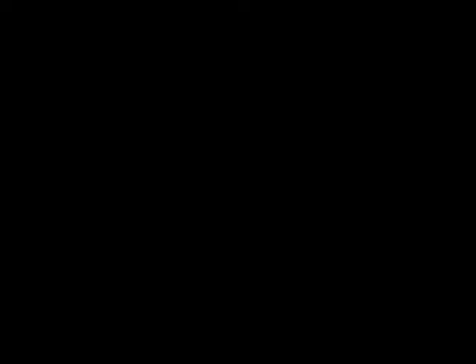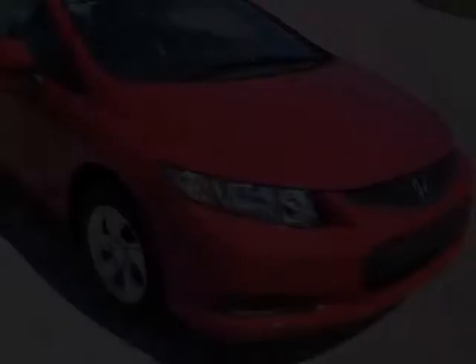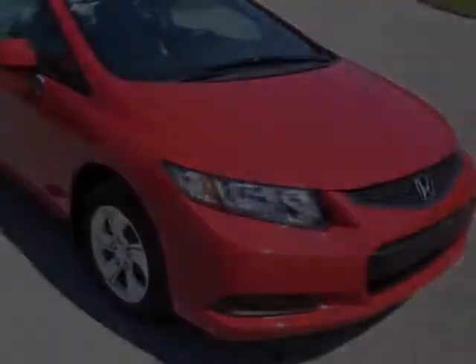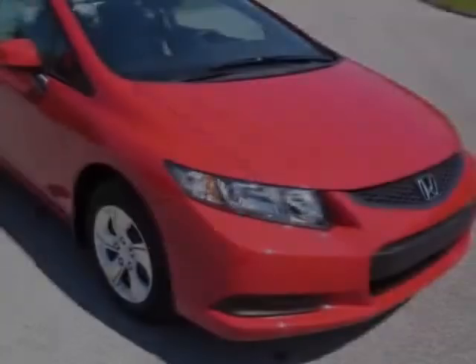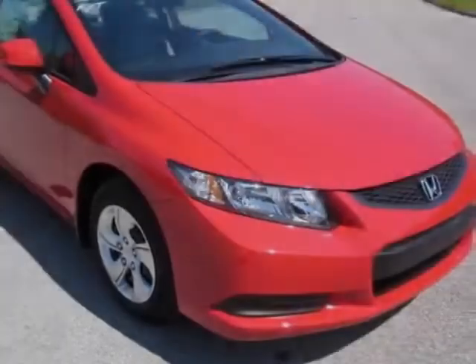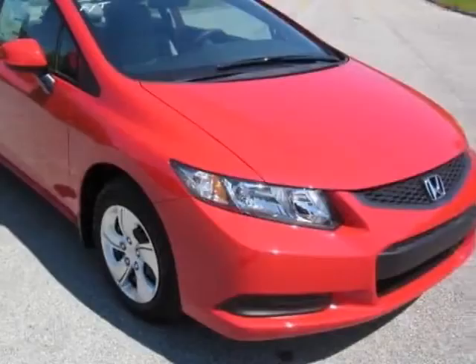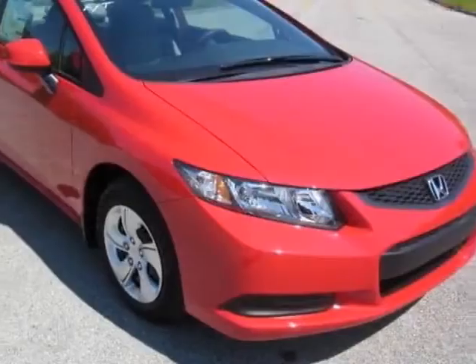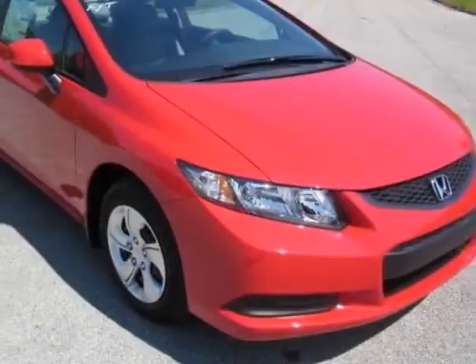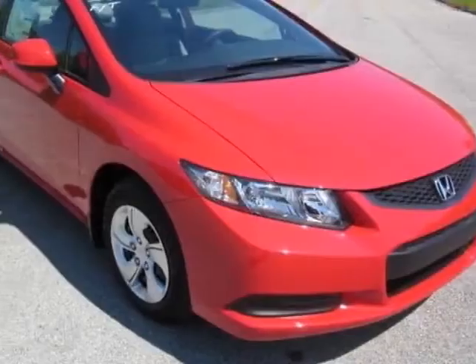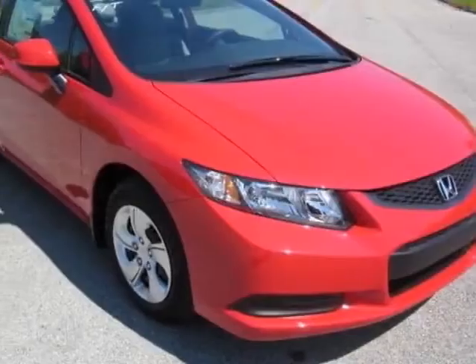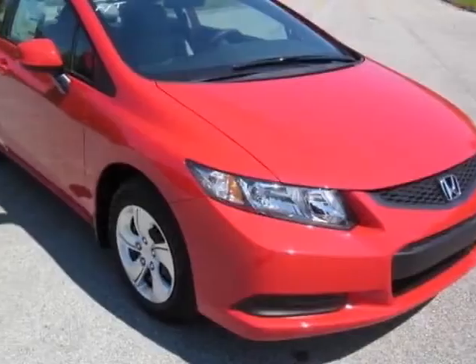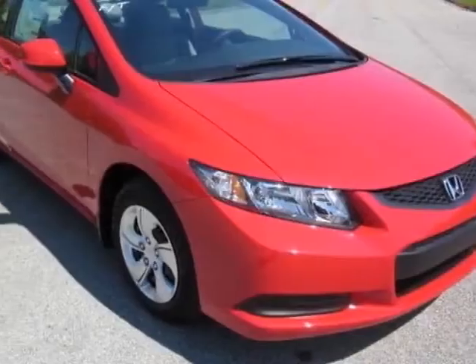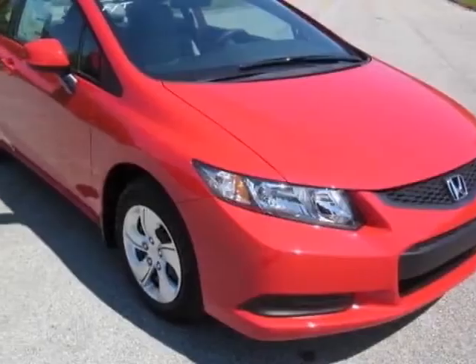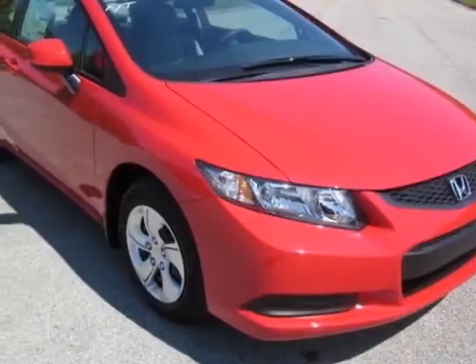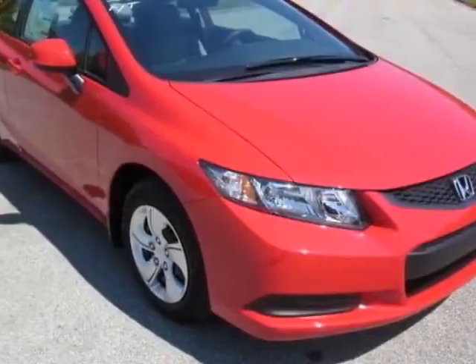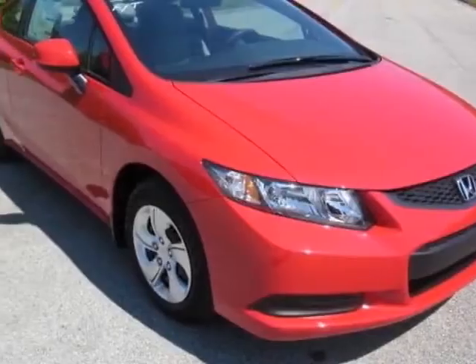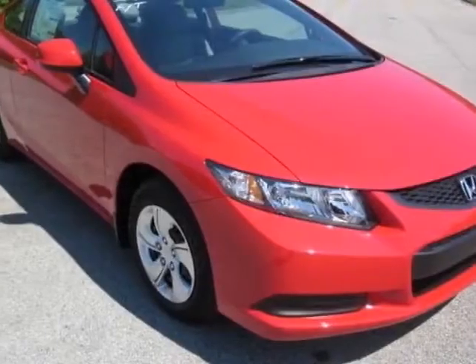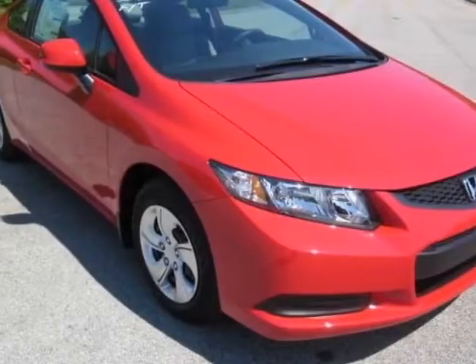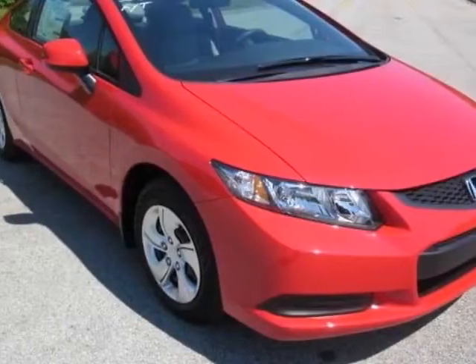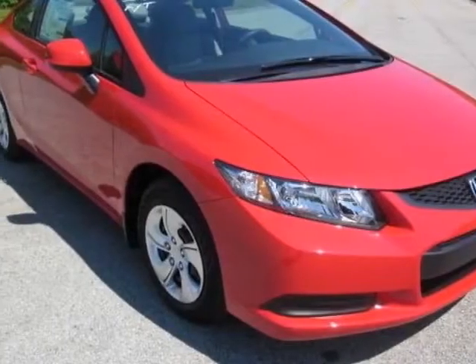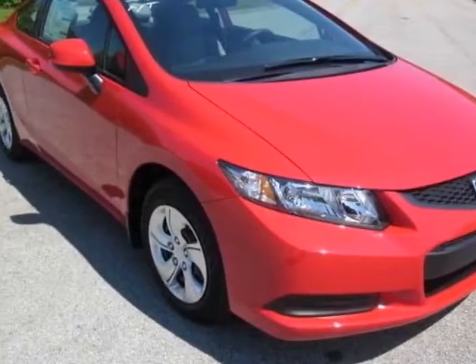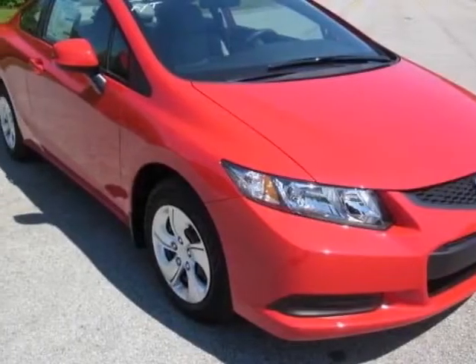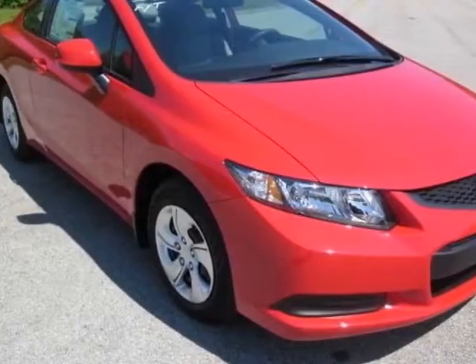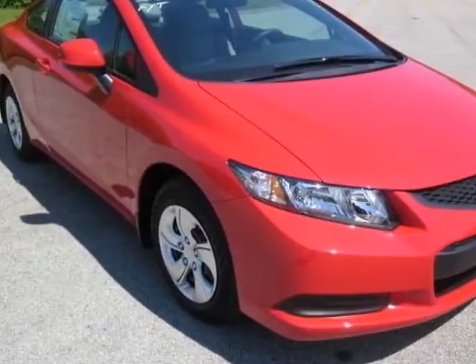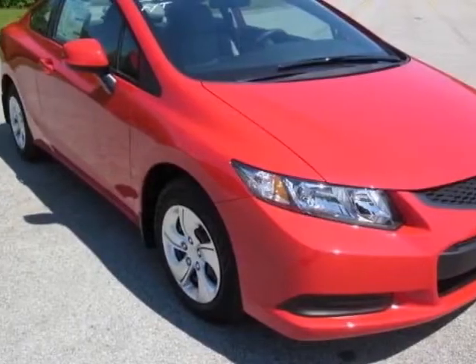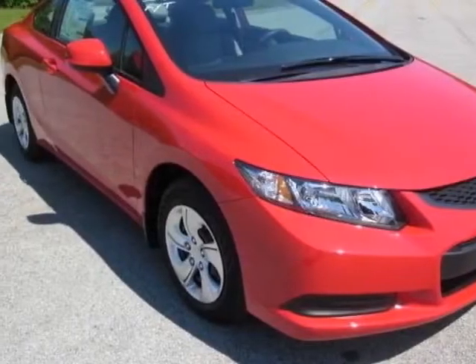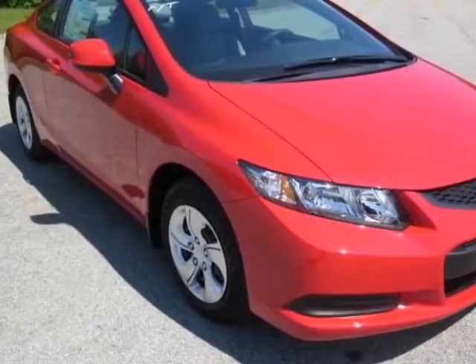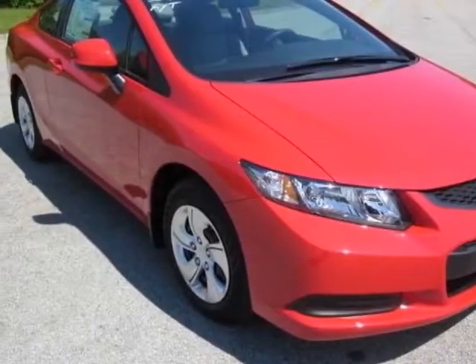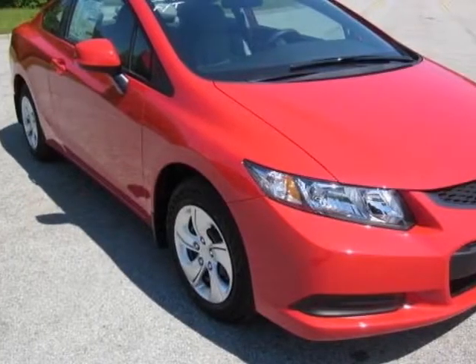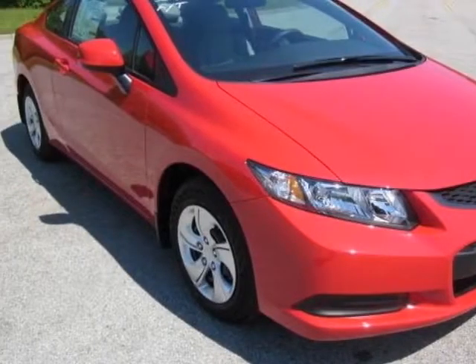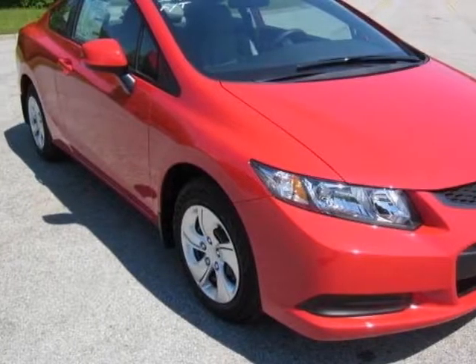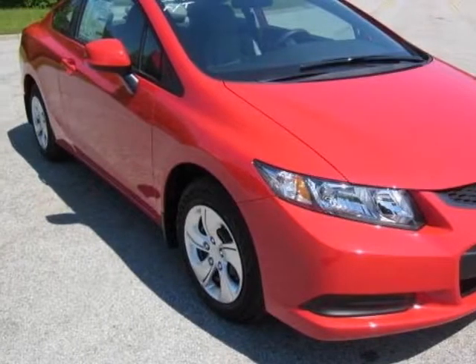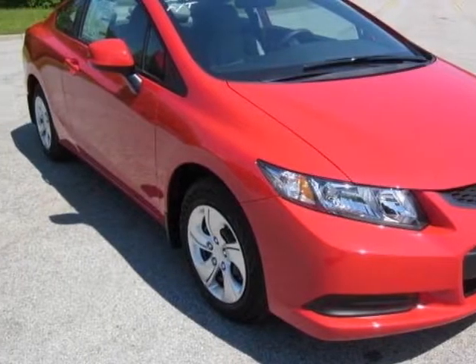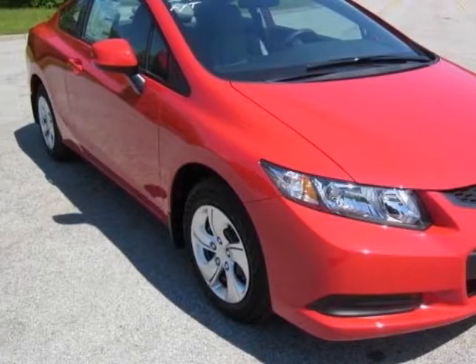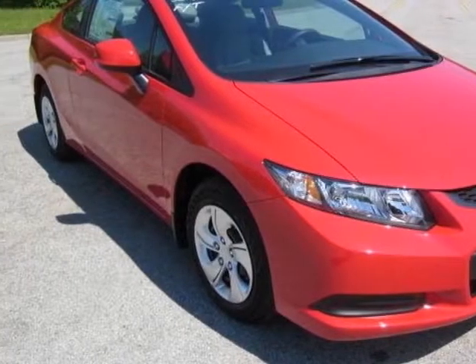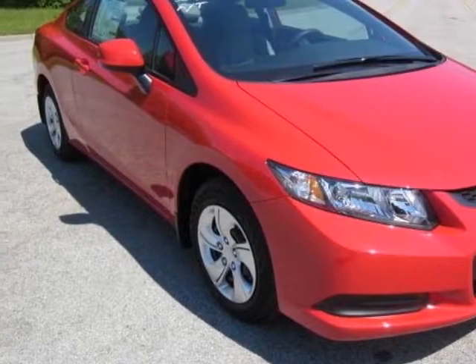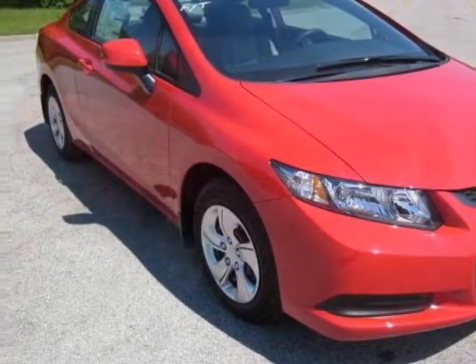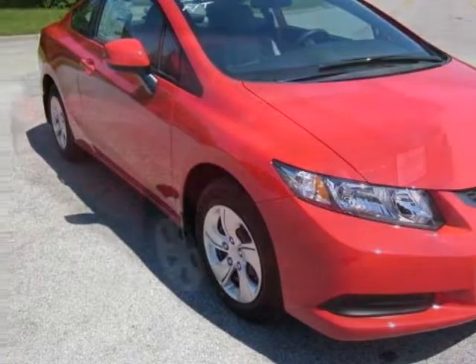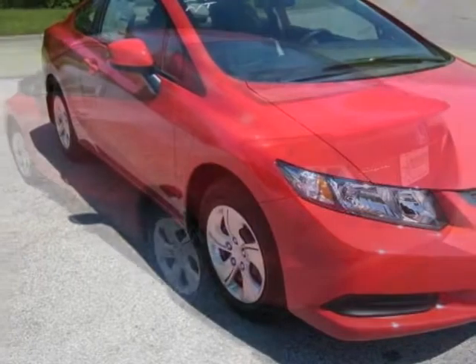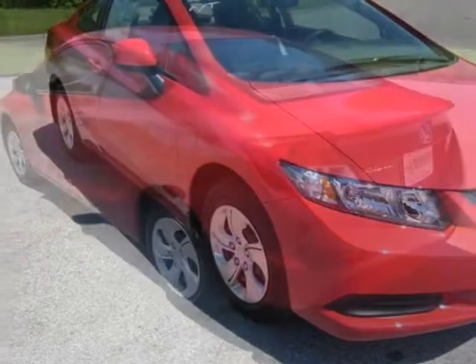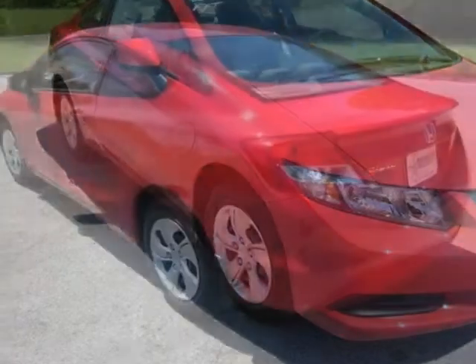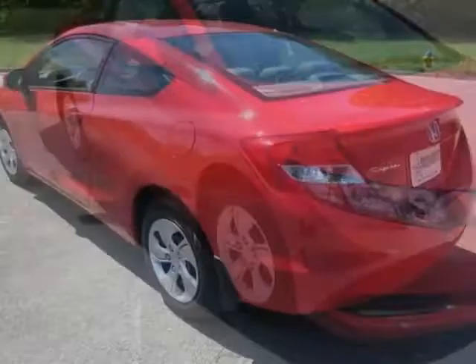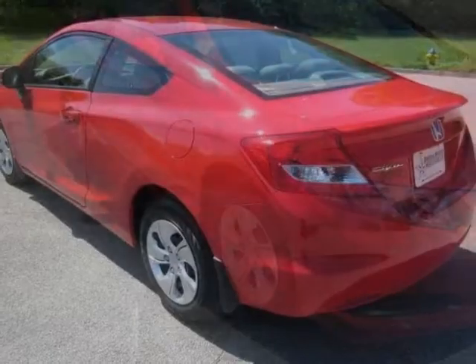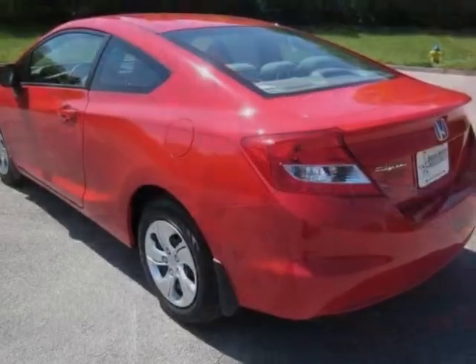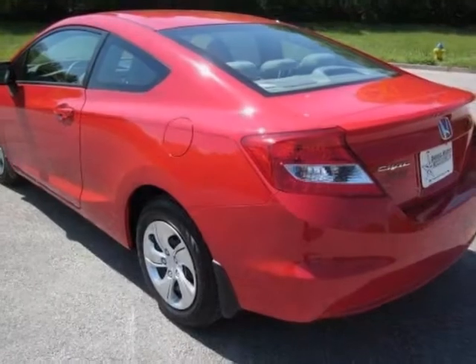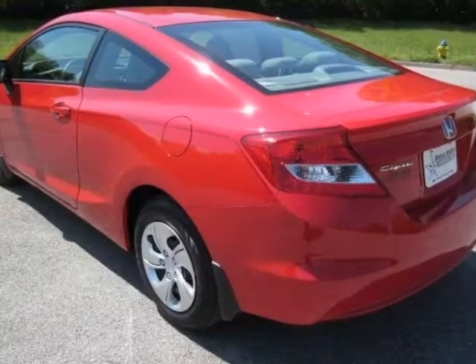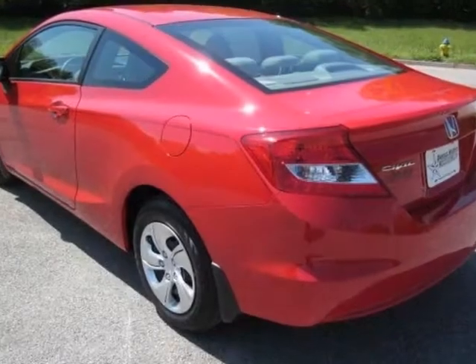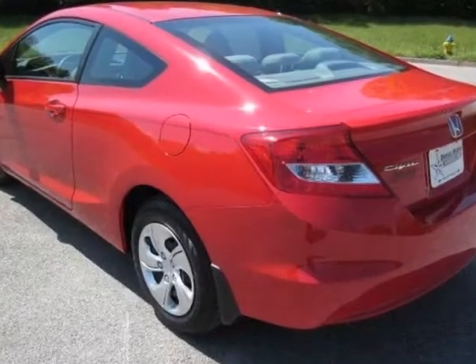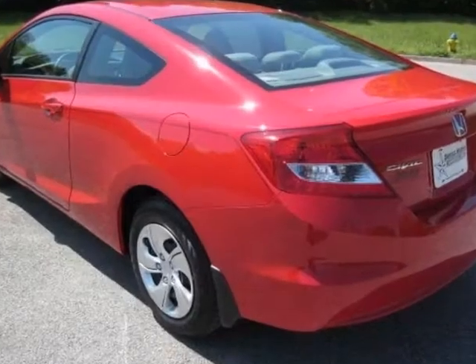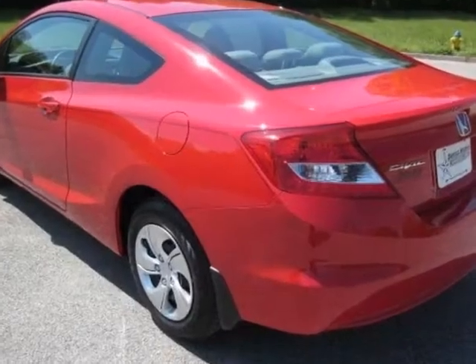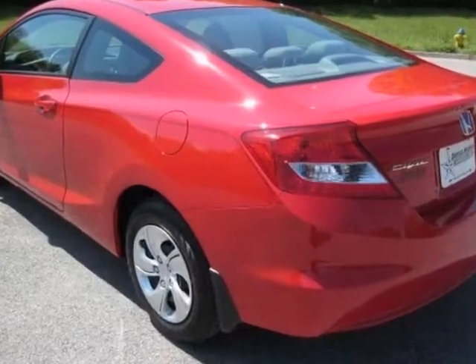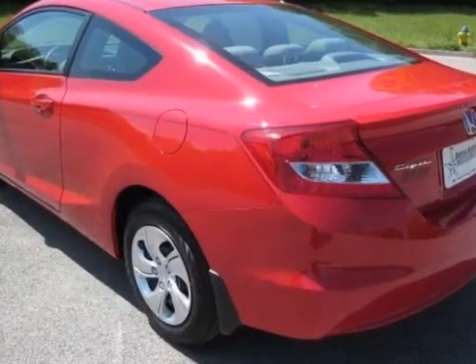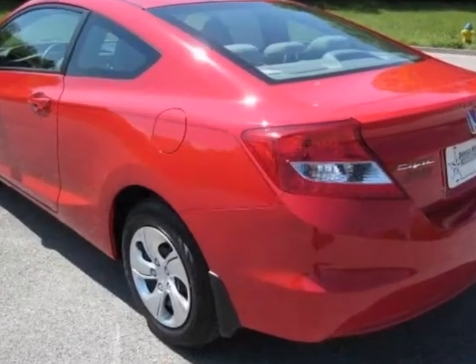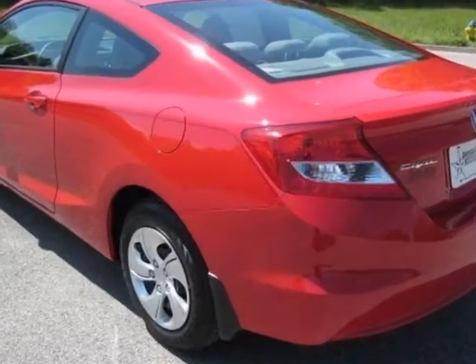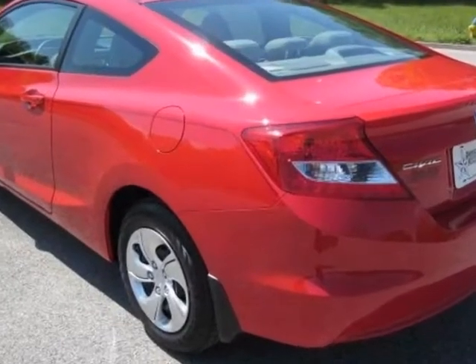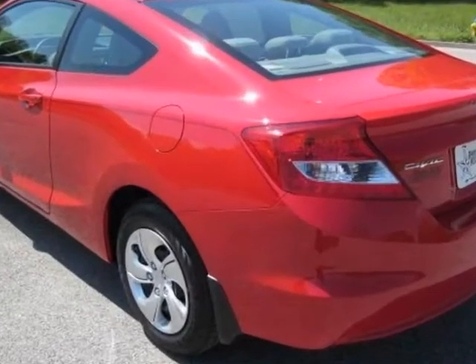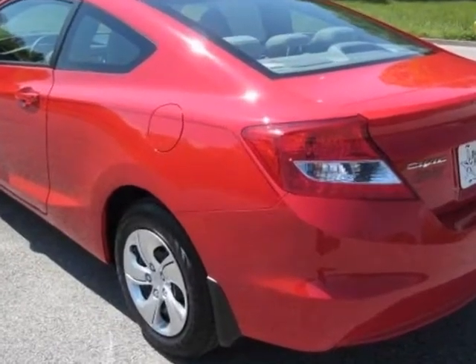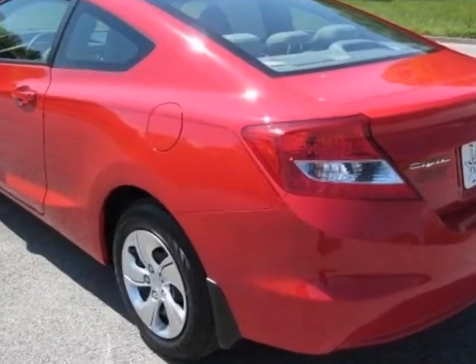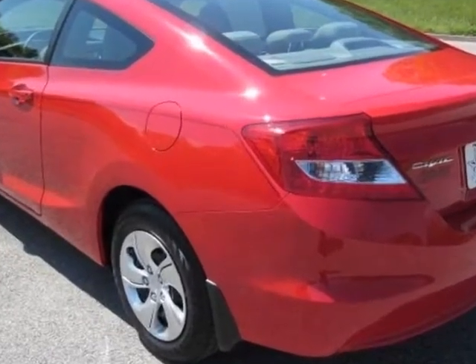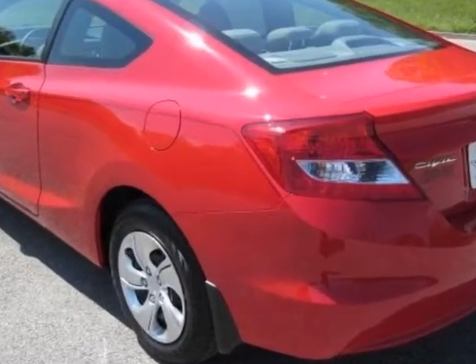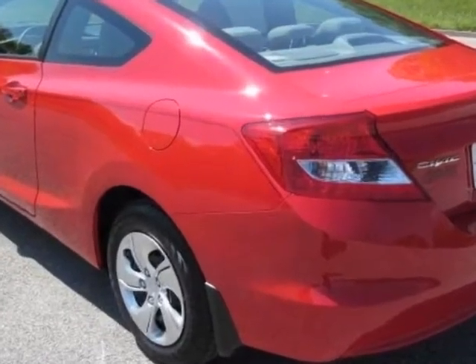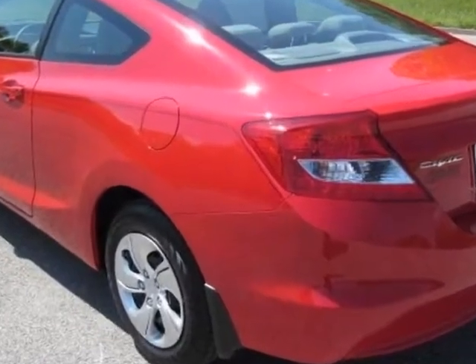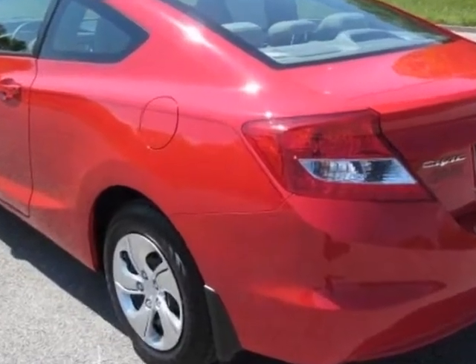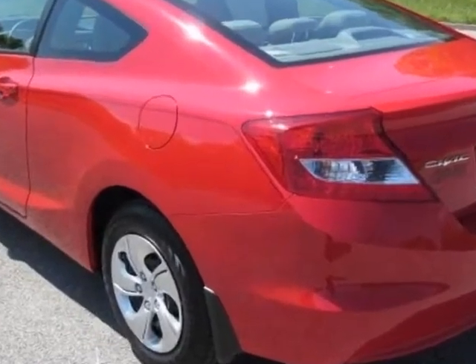Come take a look at this new 2013 Honda Civic Coupe. For your protection, this vehicle has a full factory warranty.